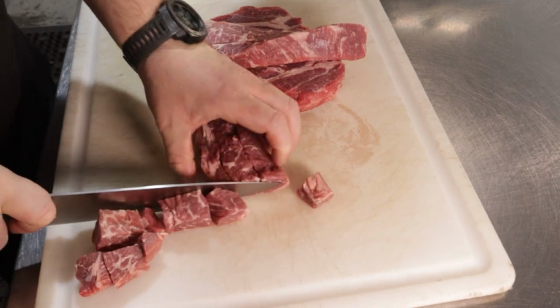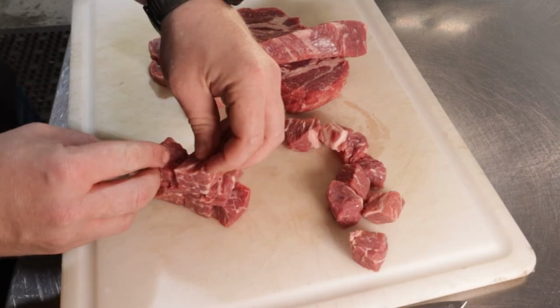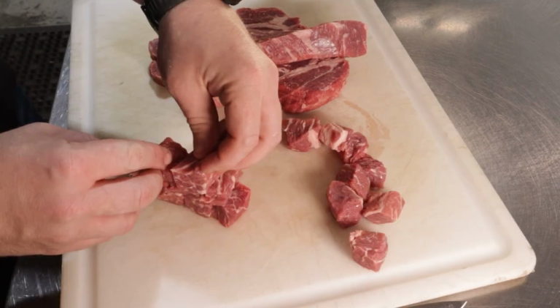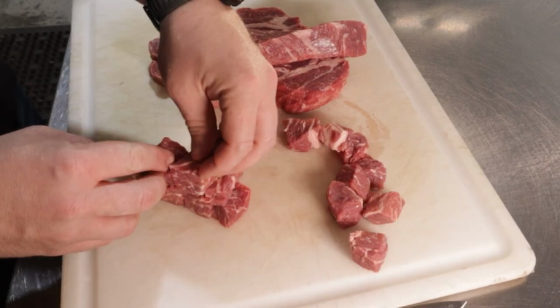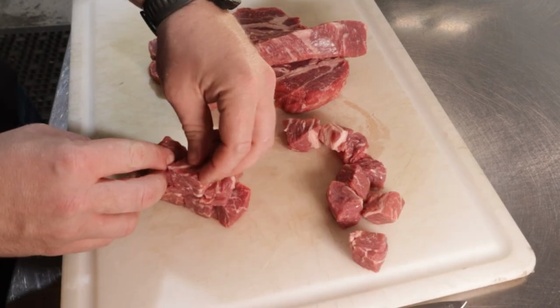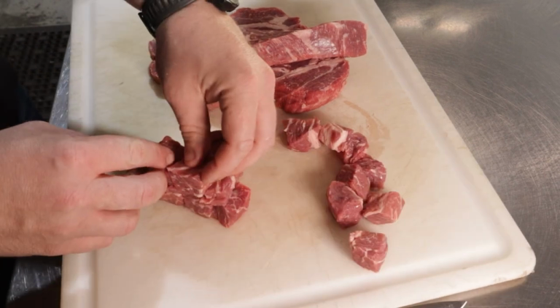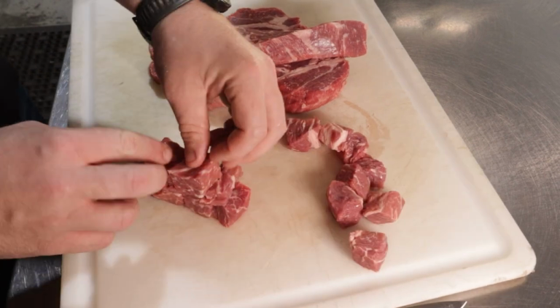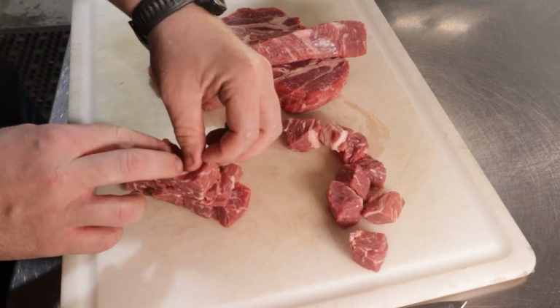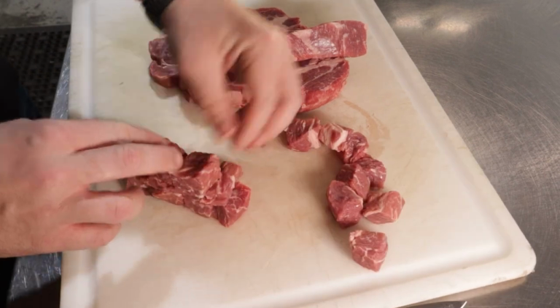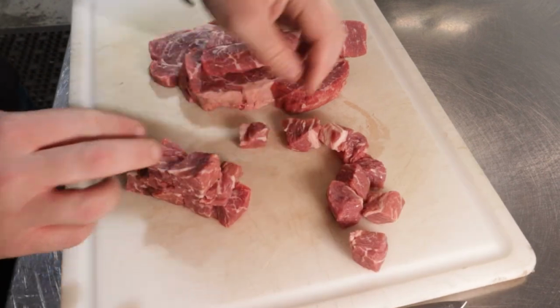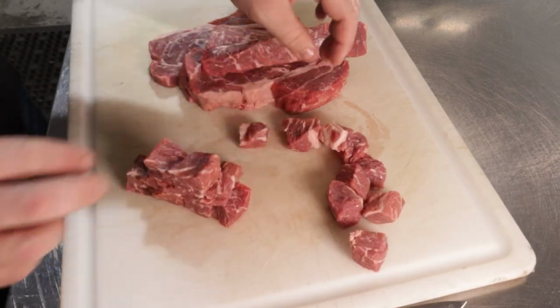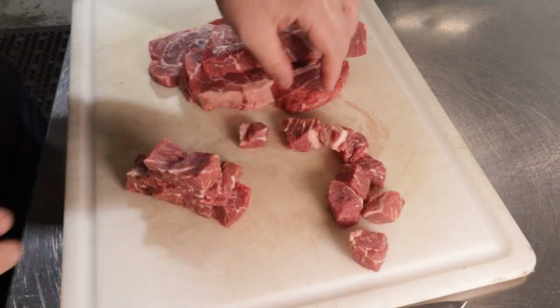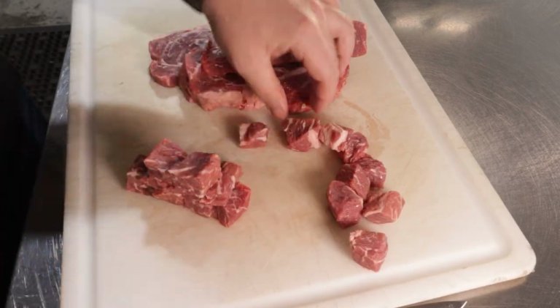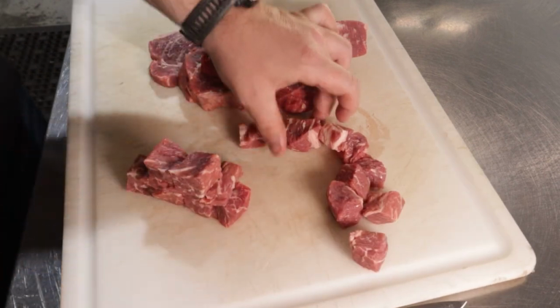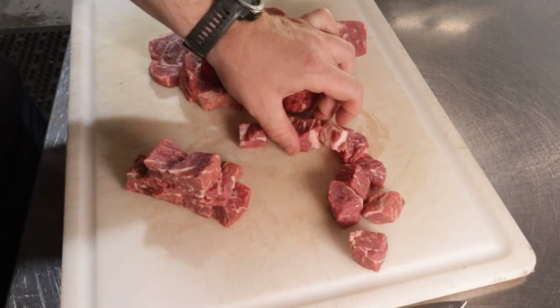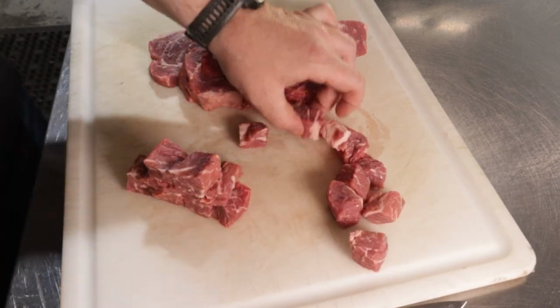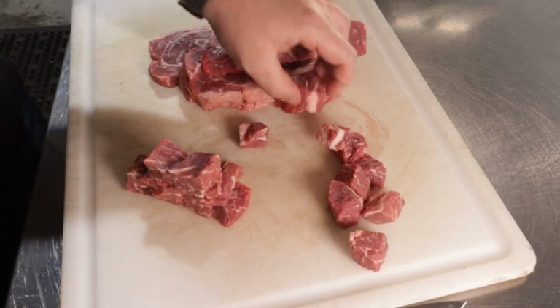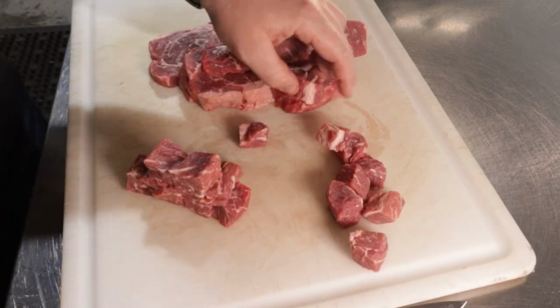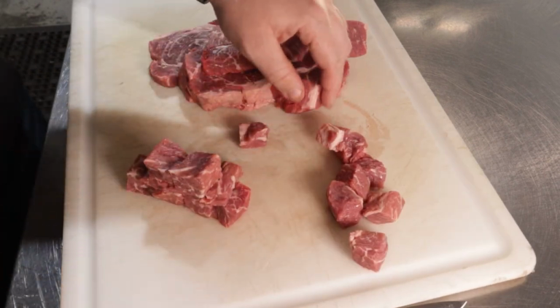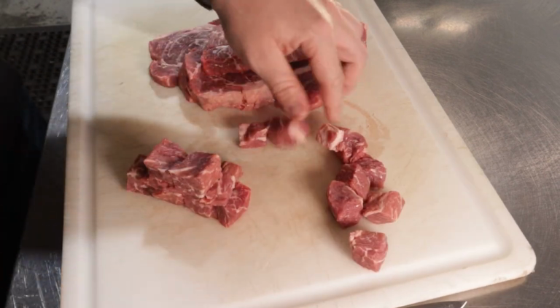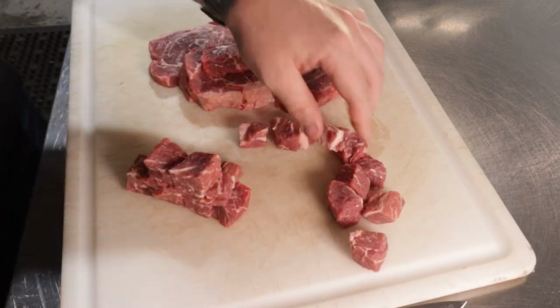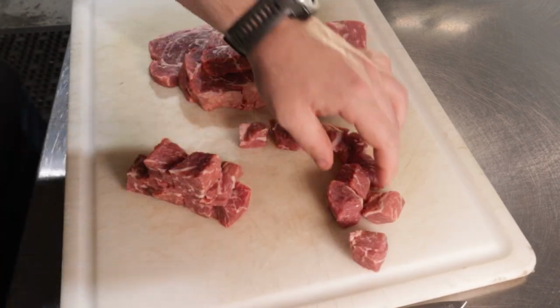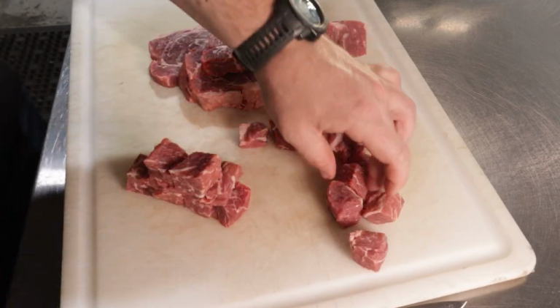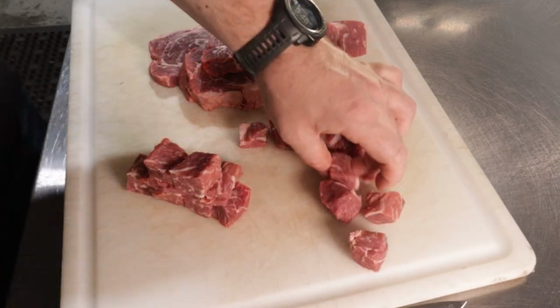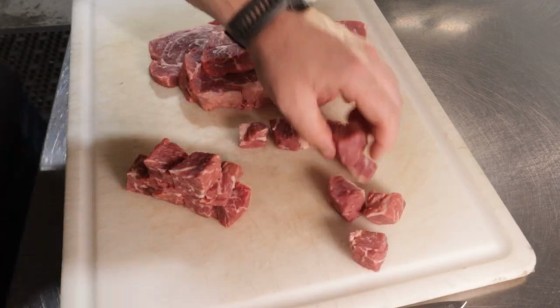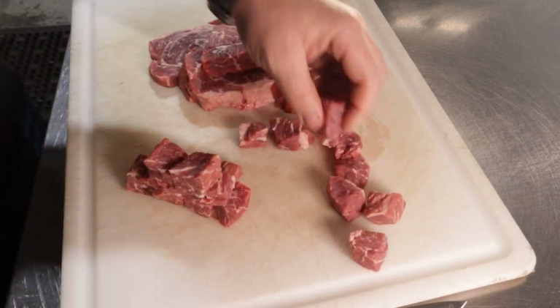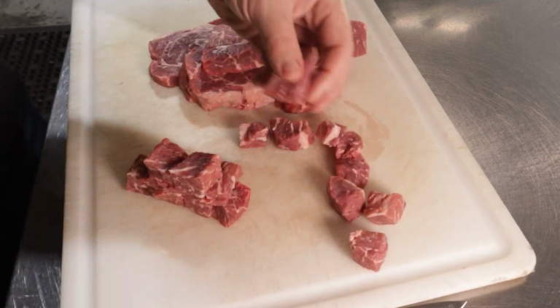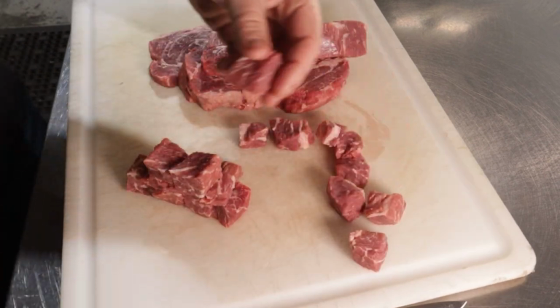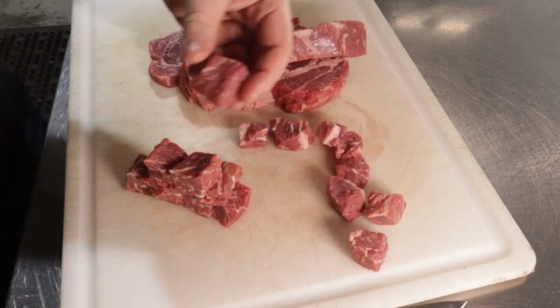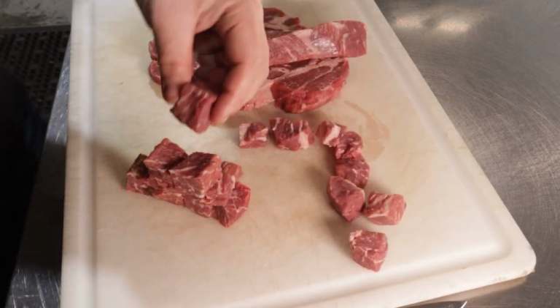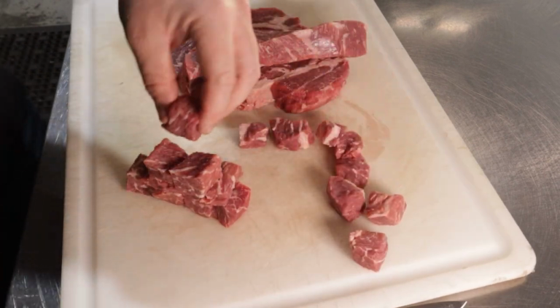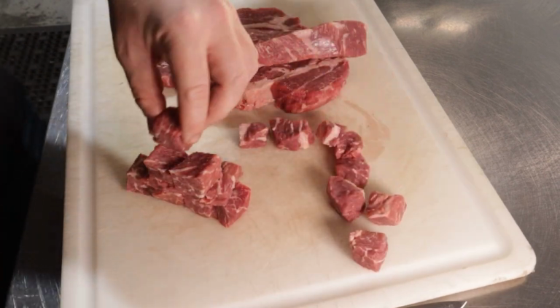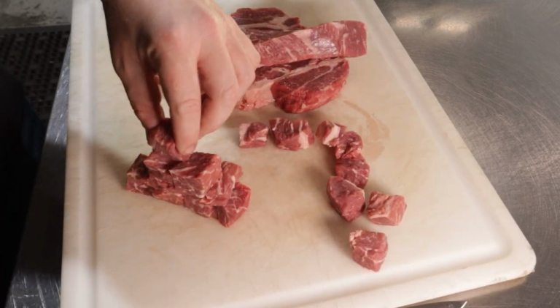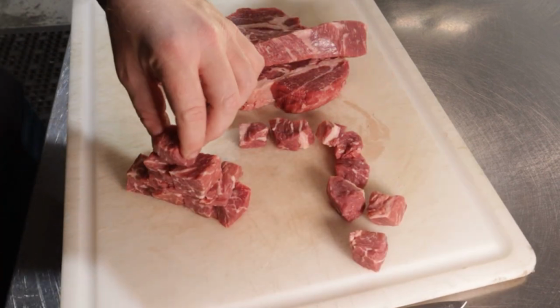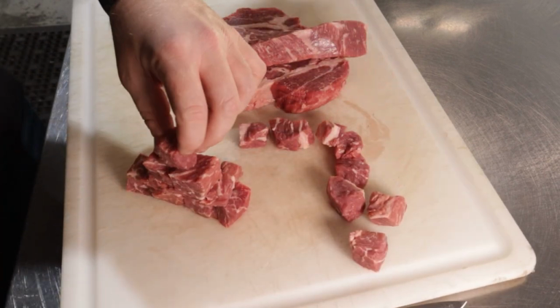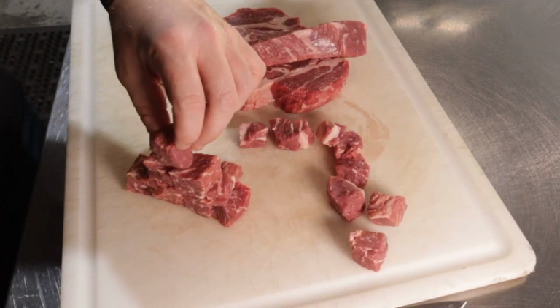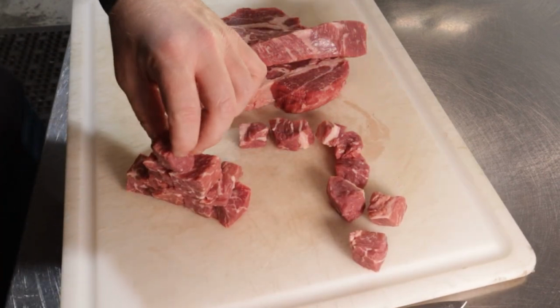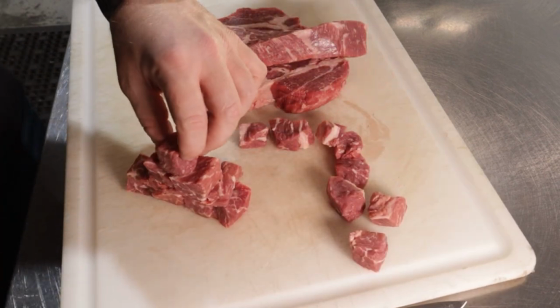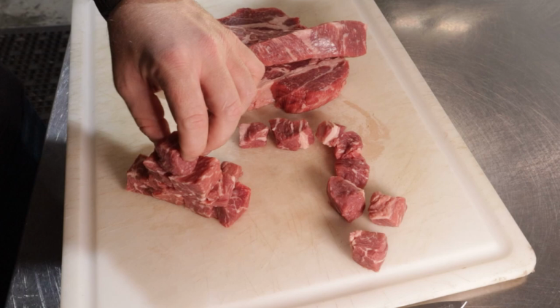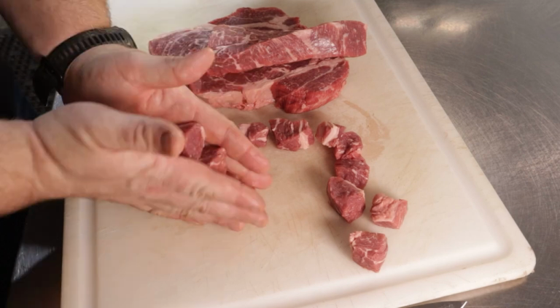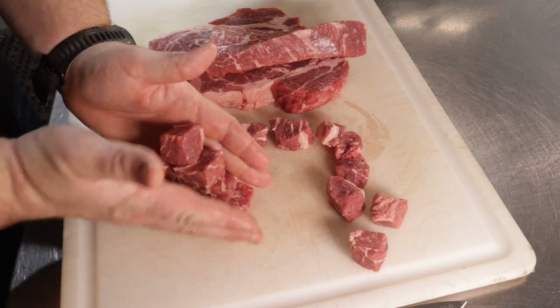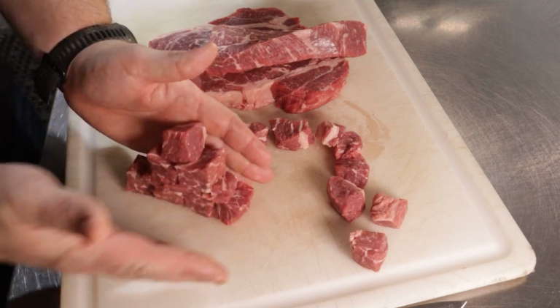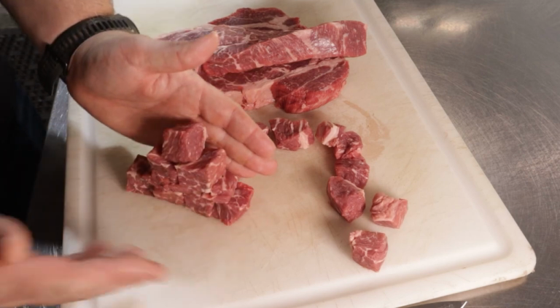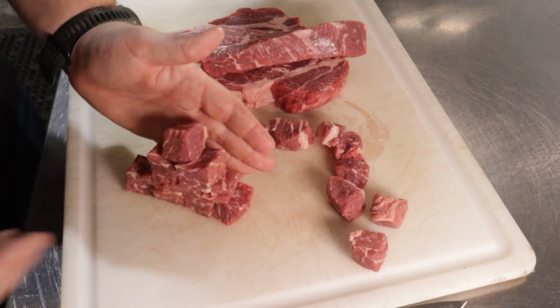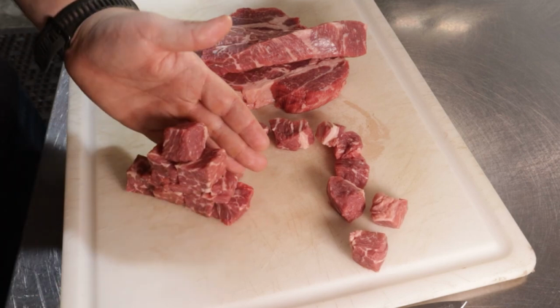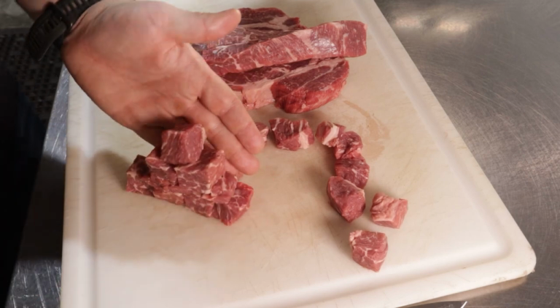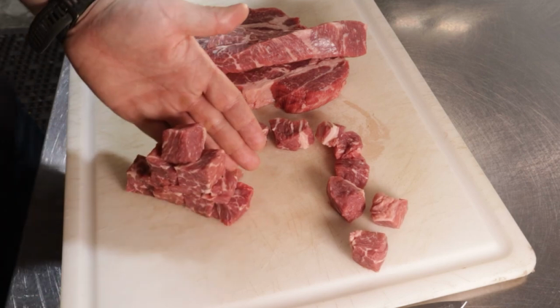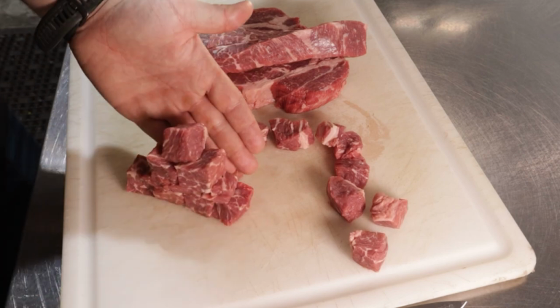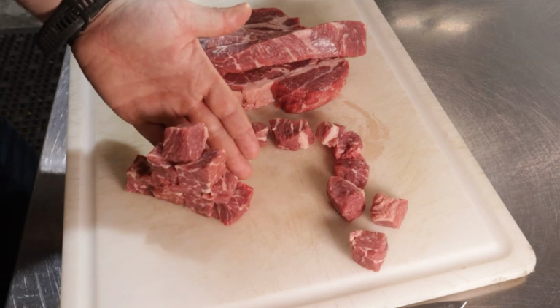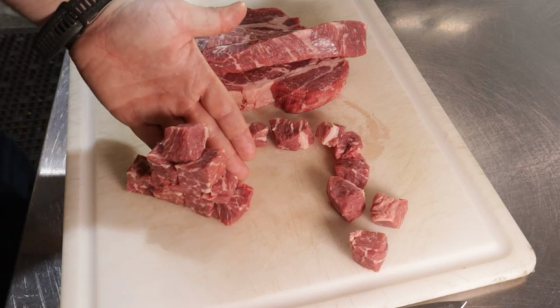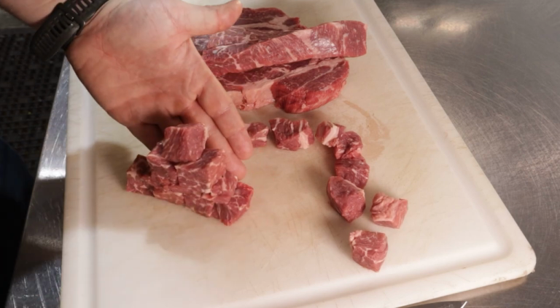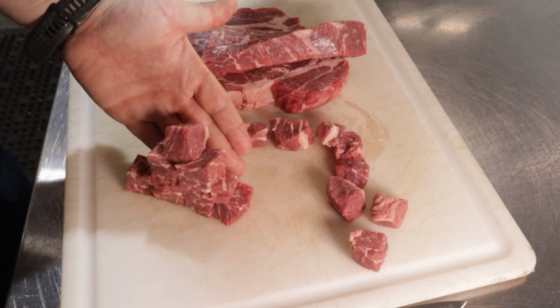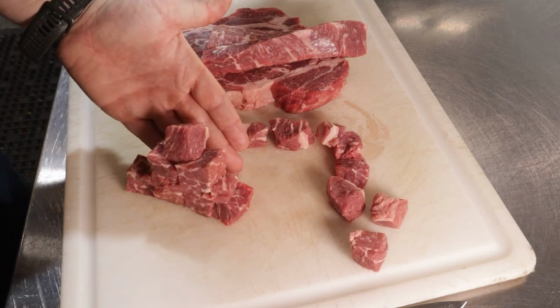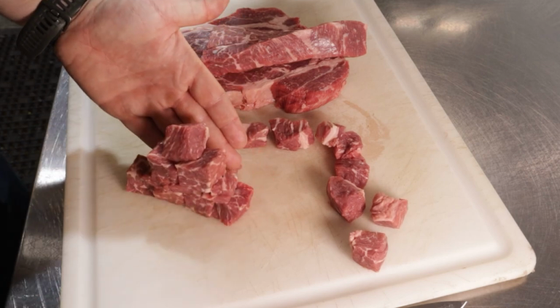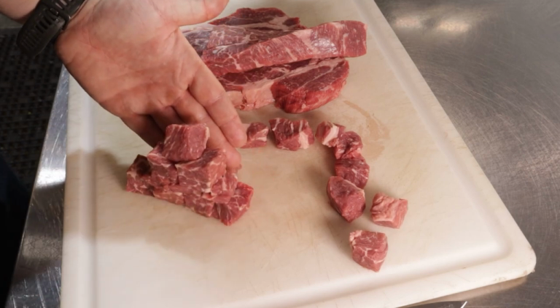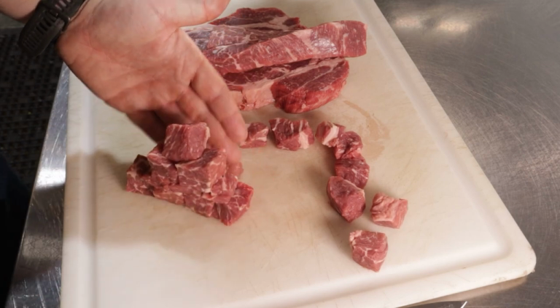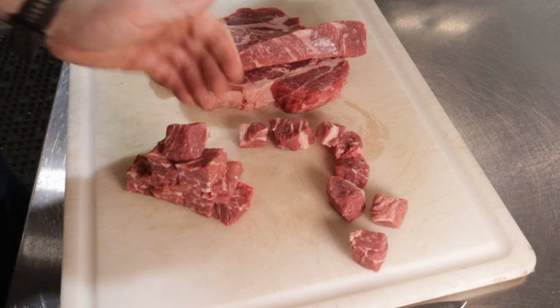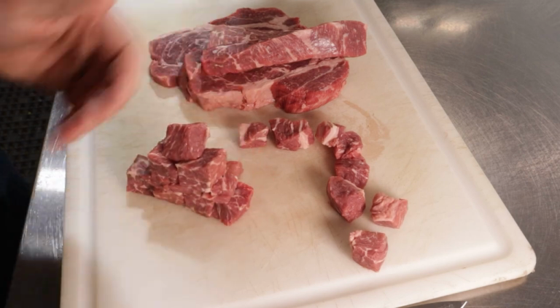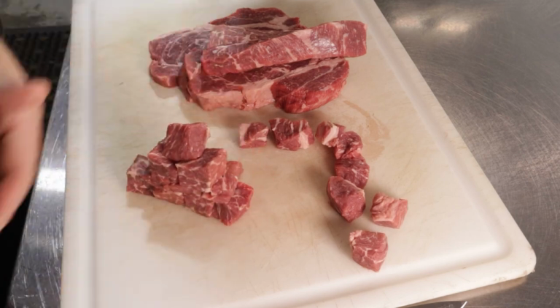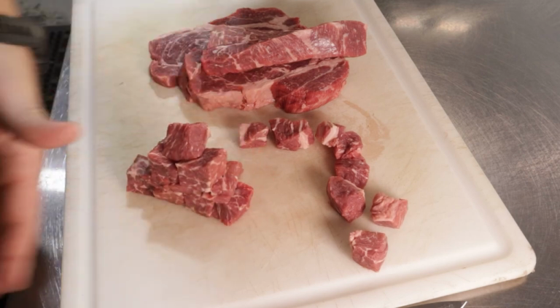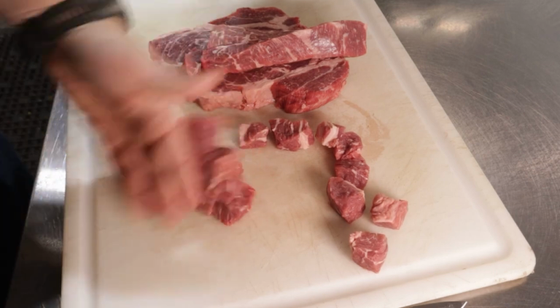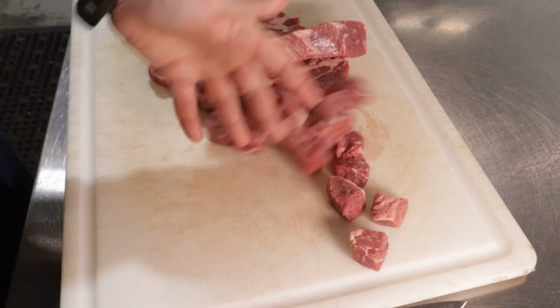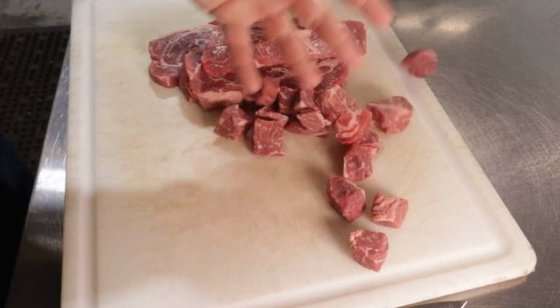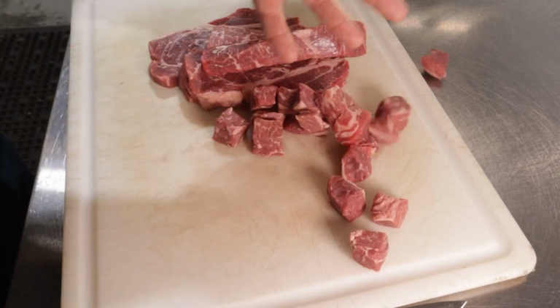You'll know you have good cubes if you could build a basic pyramid. If your pyramid stands, continue on to dicing the rest of your beef.